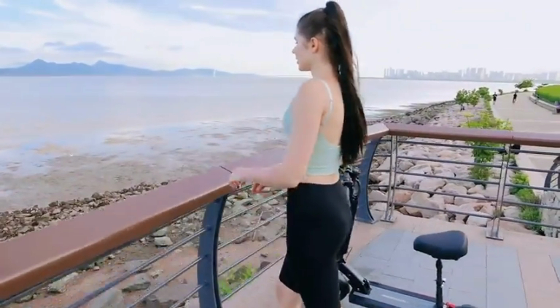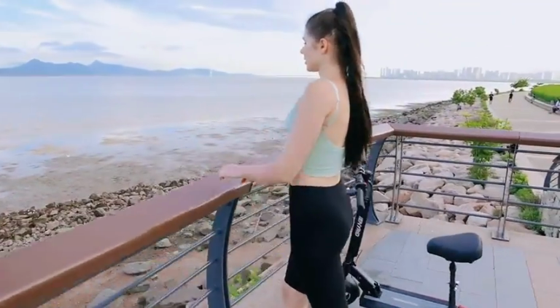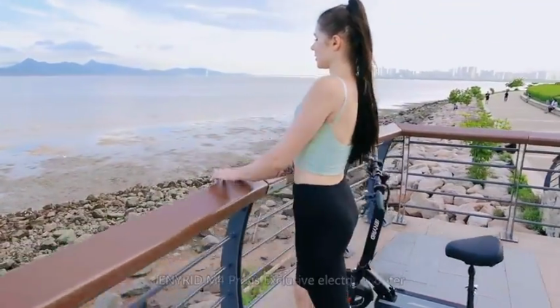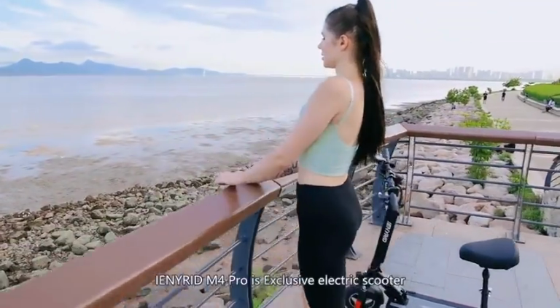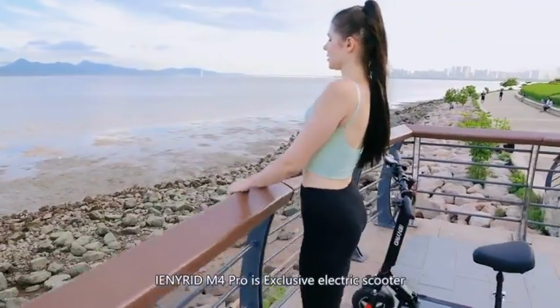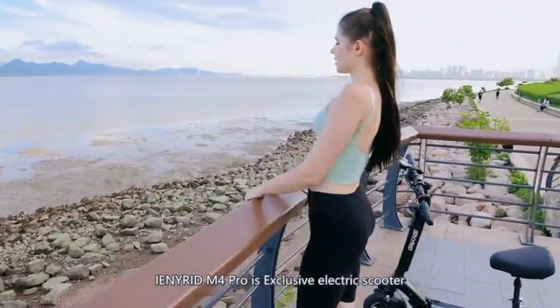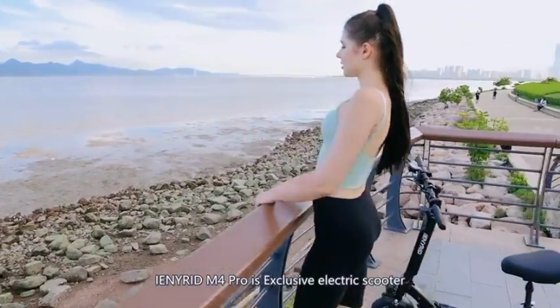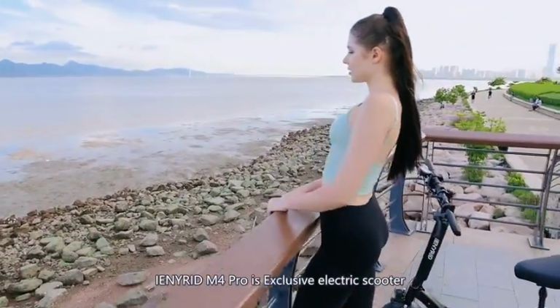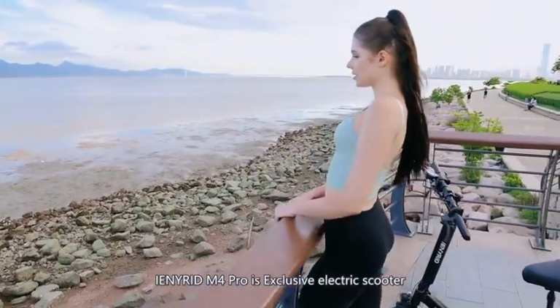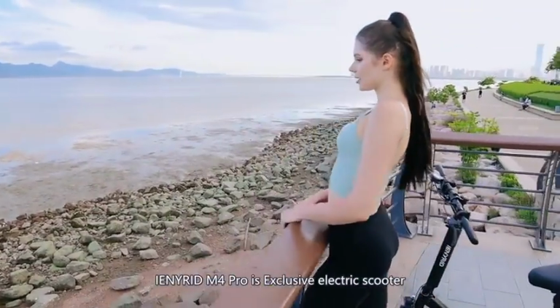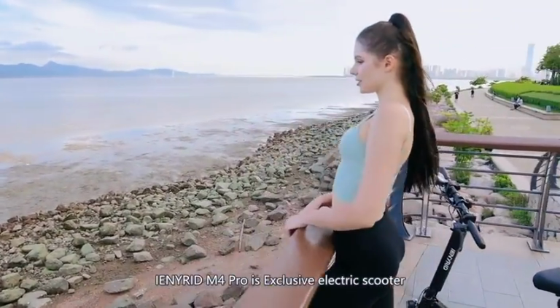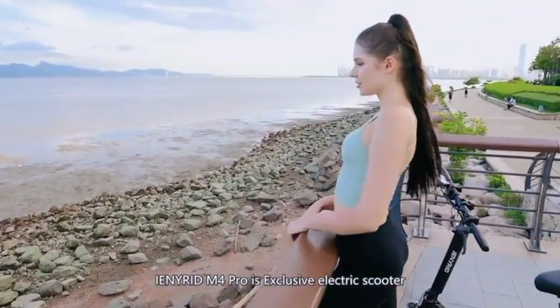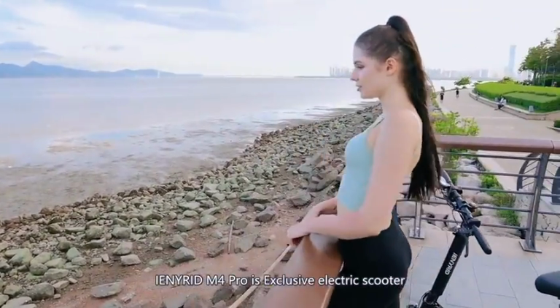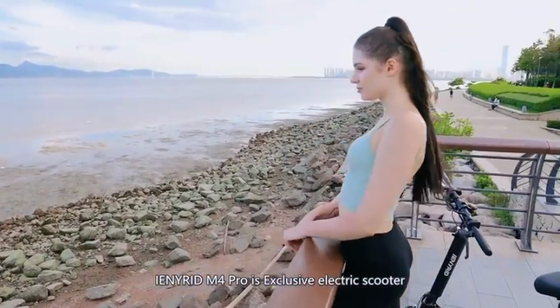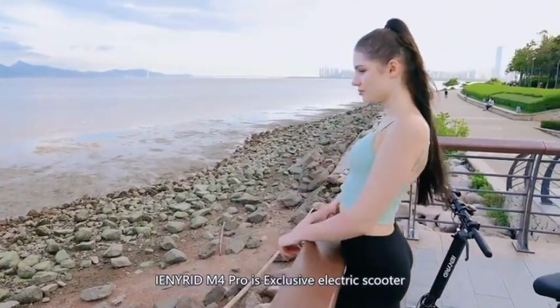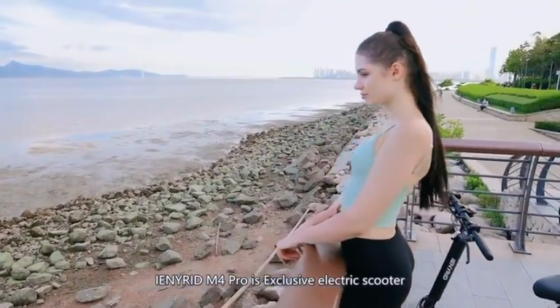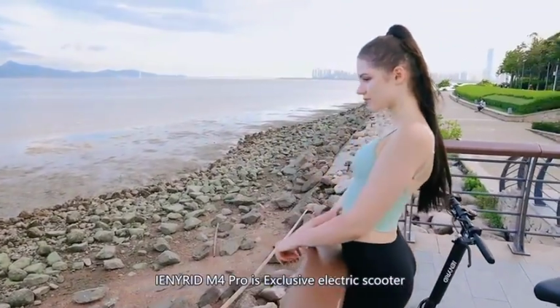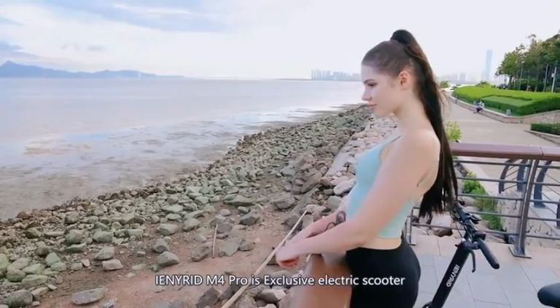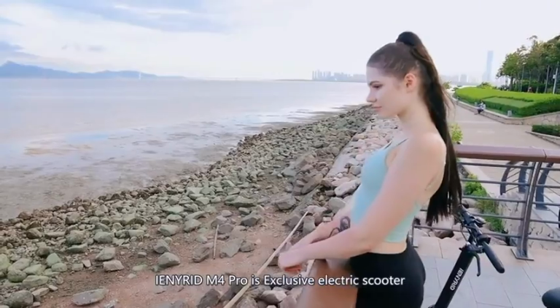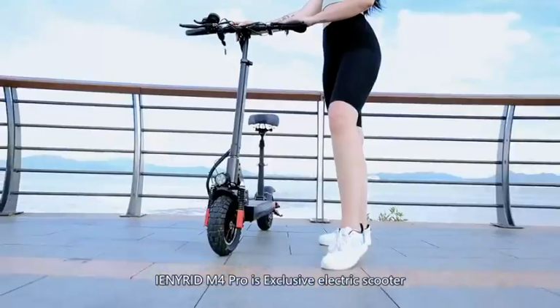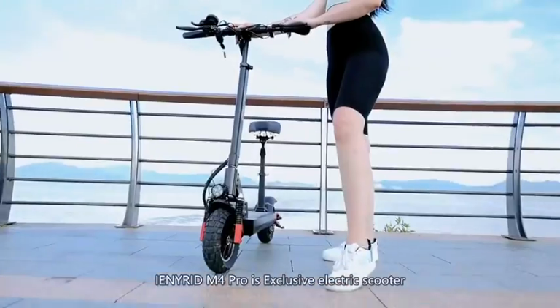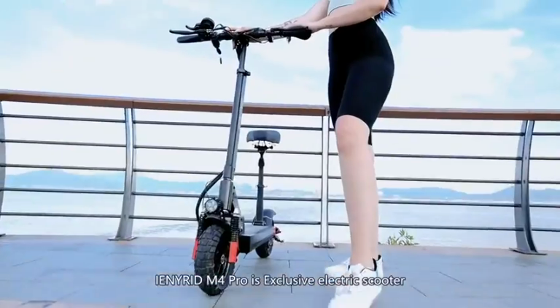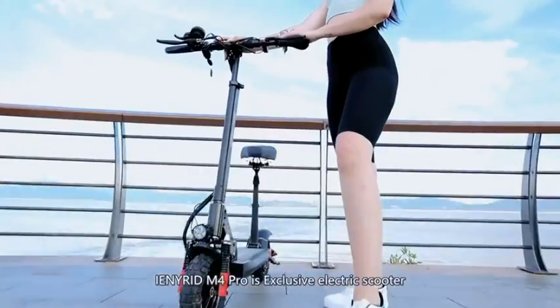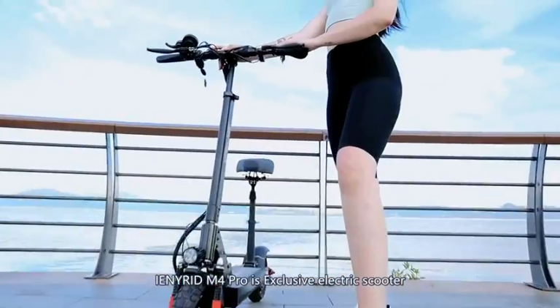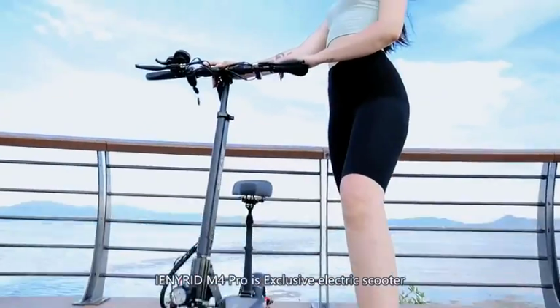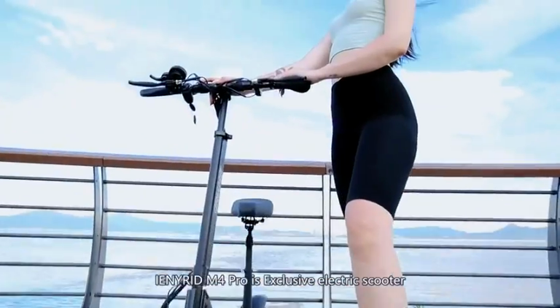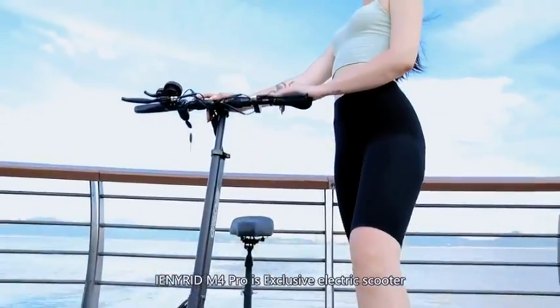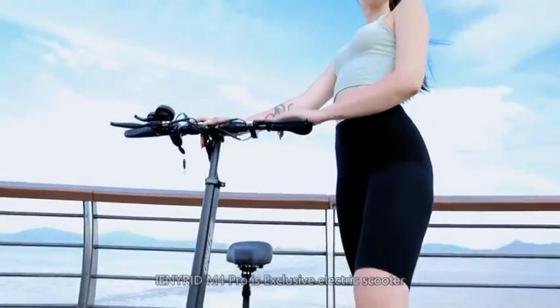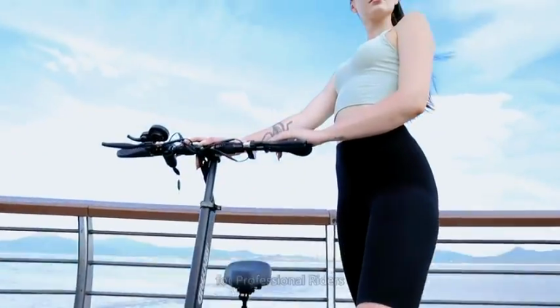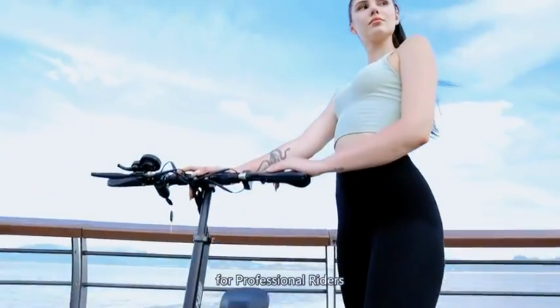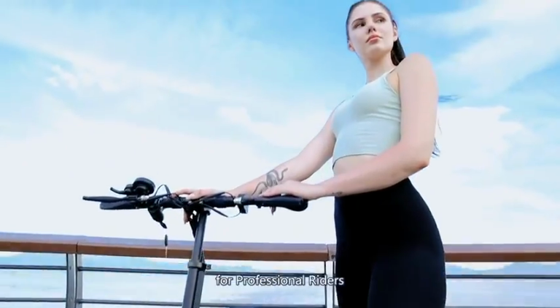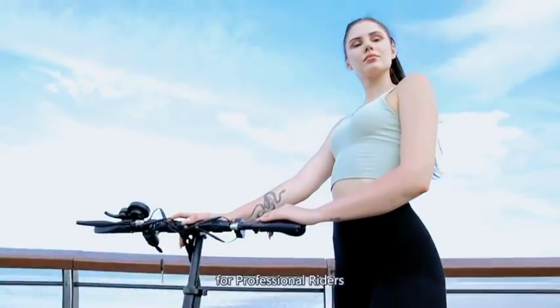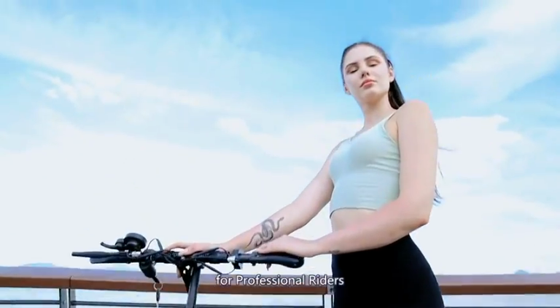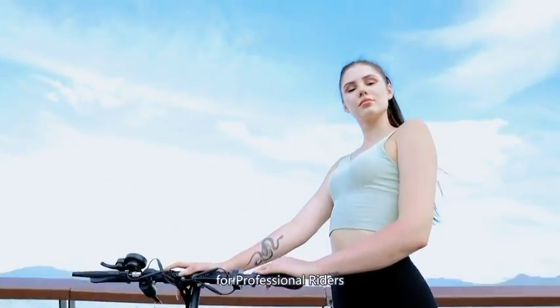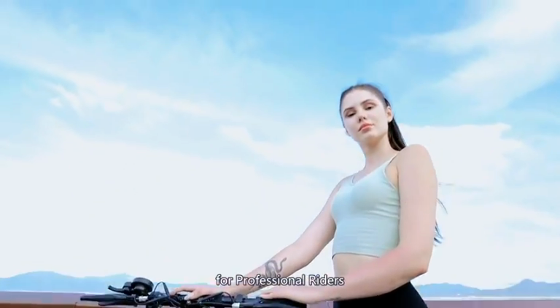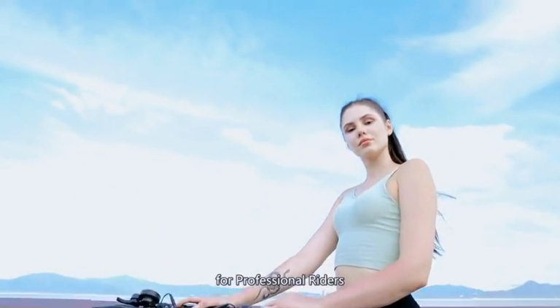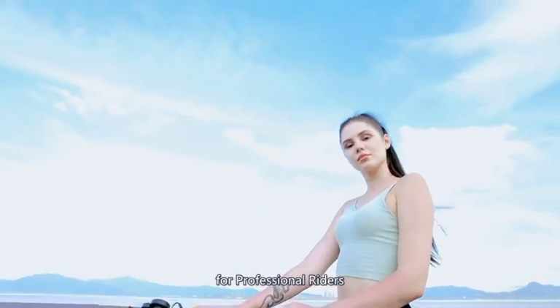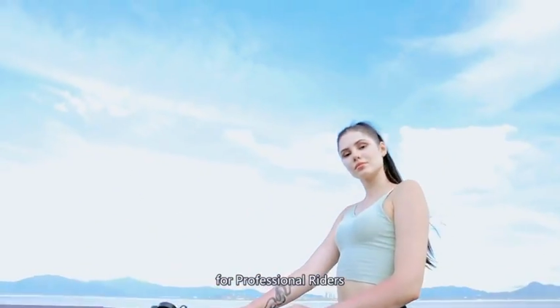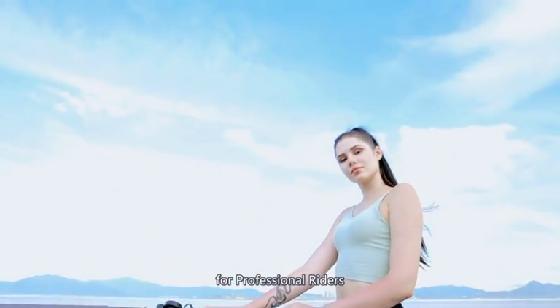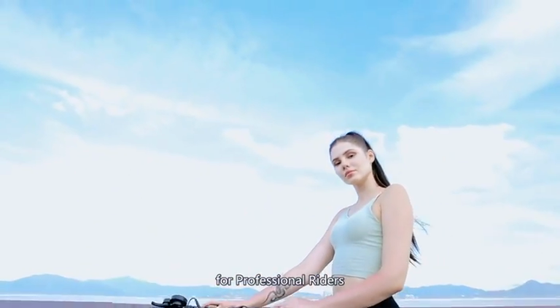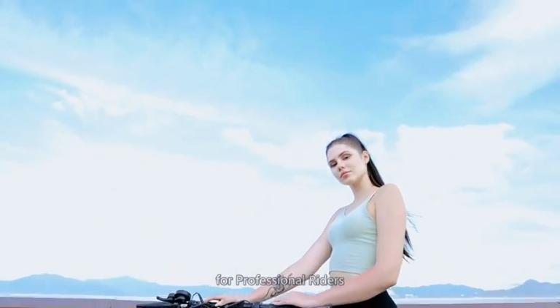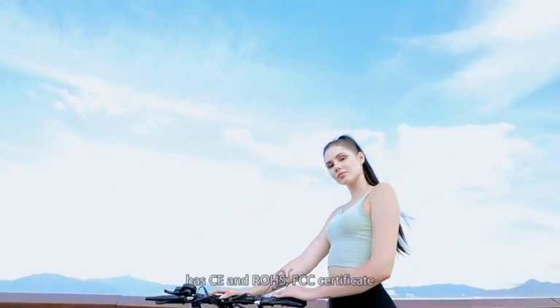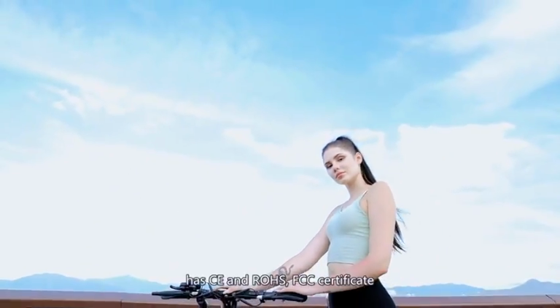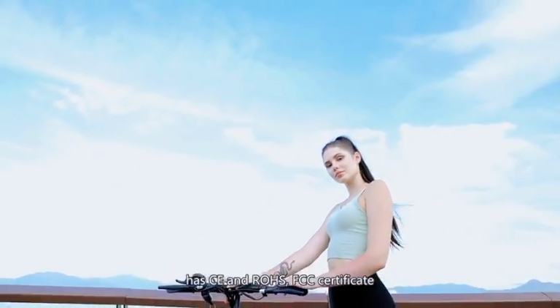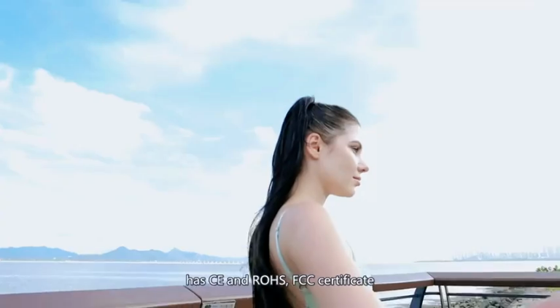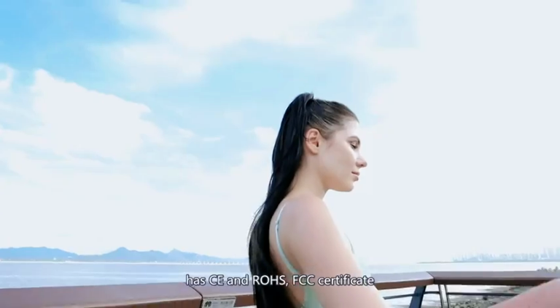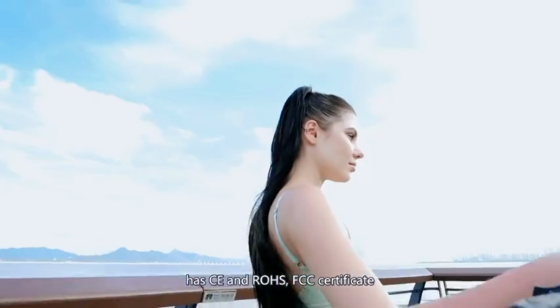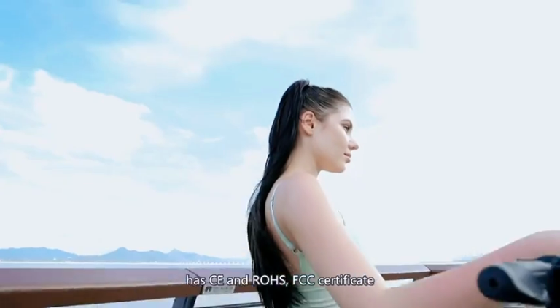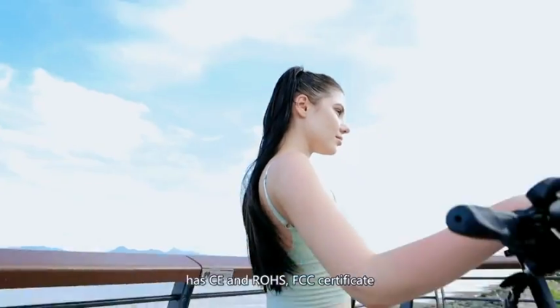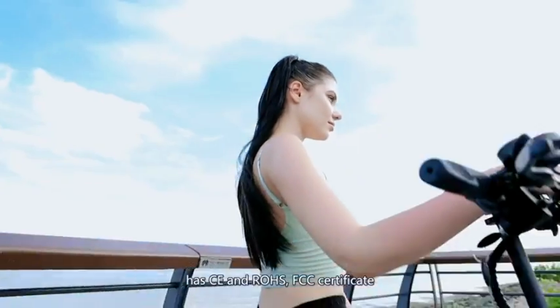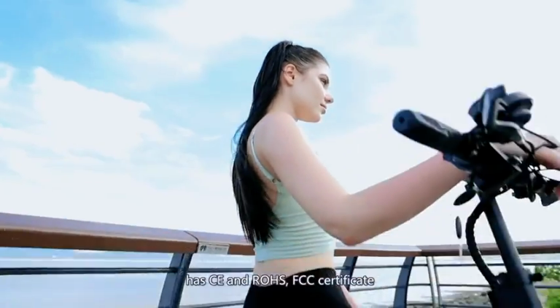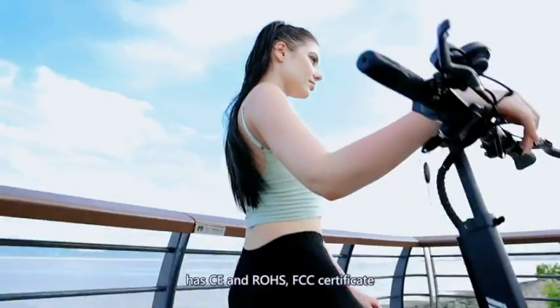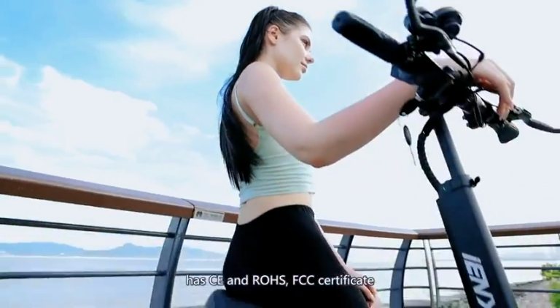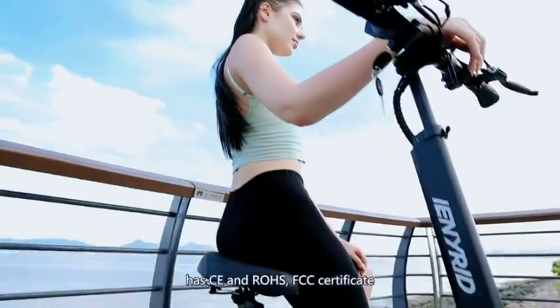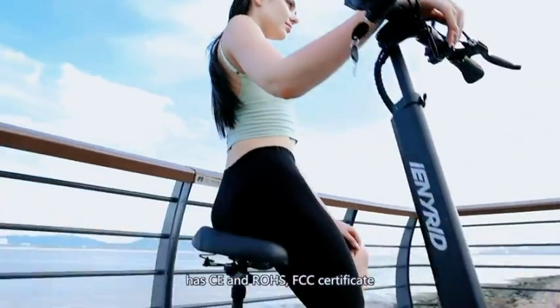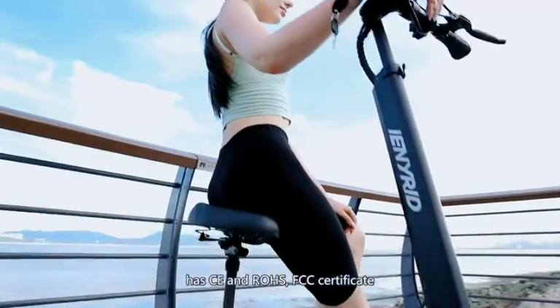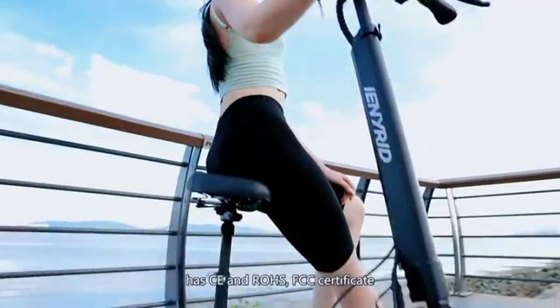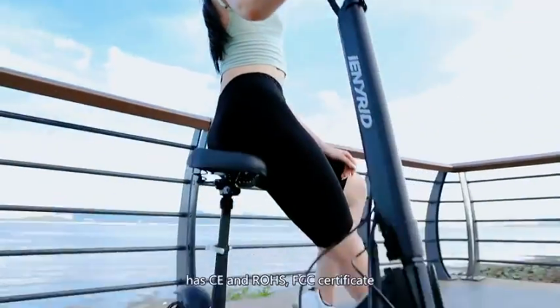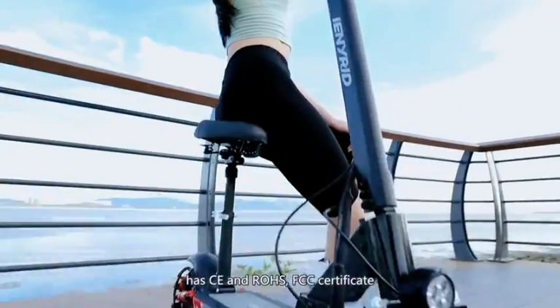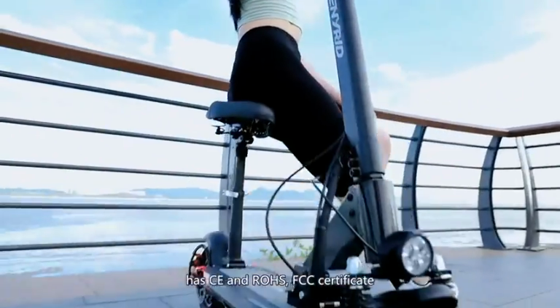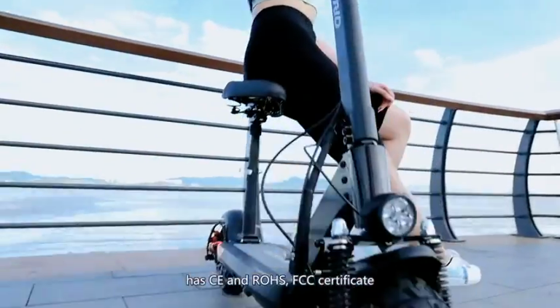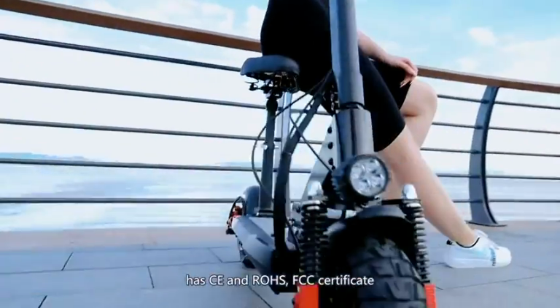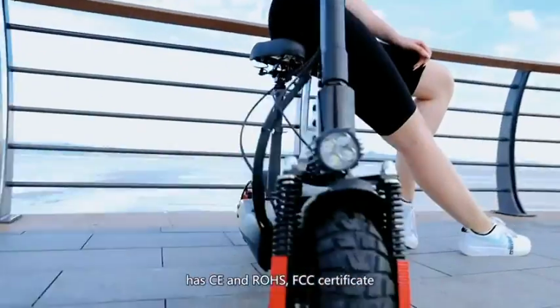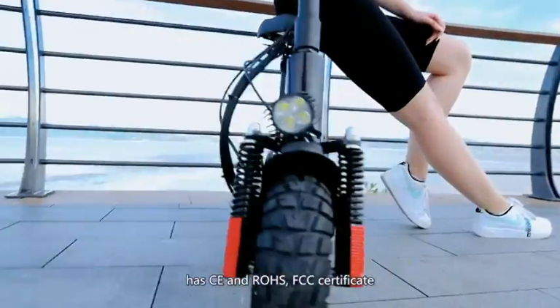The Enronim 4 Pro is an exclusive electric scooter for professional riders. It has CE and FCC certificates.